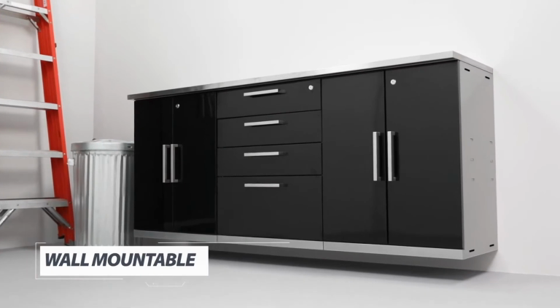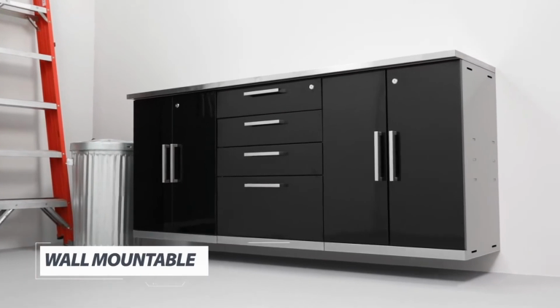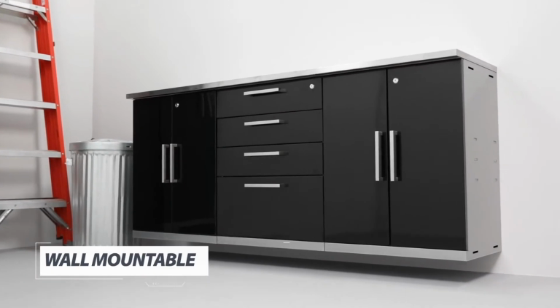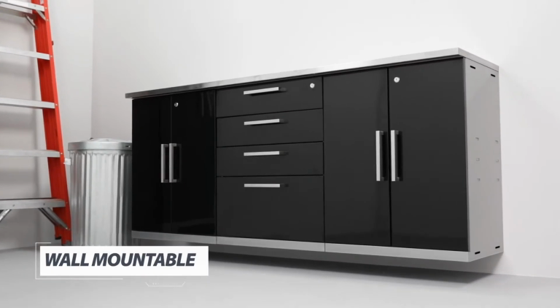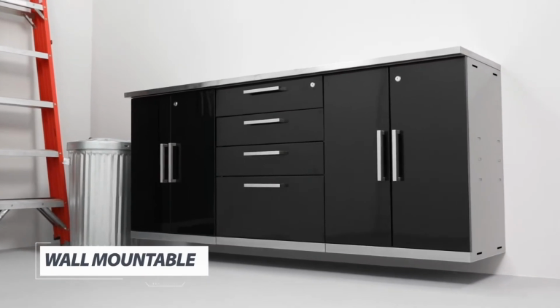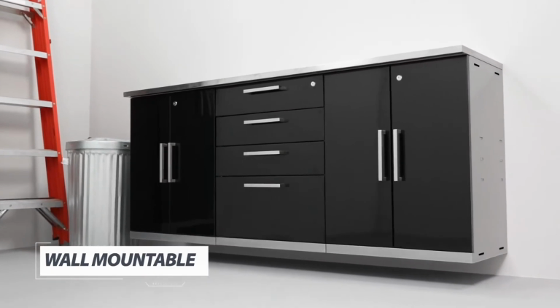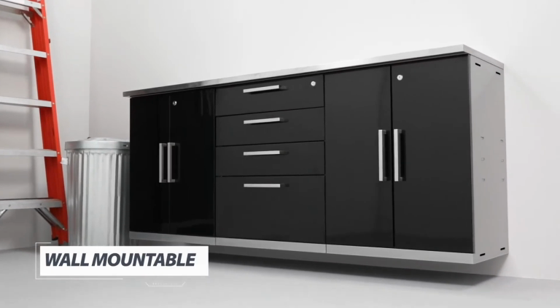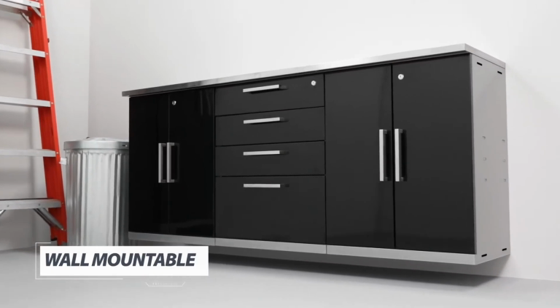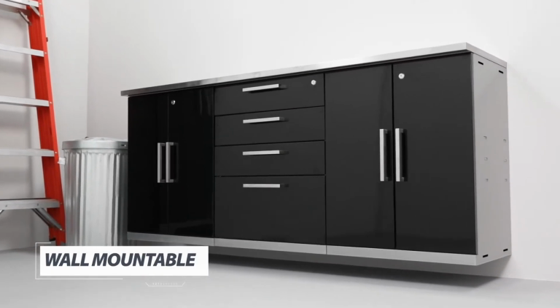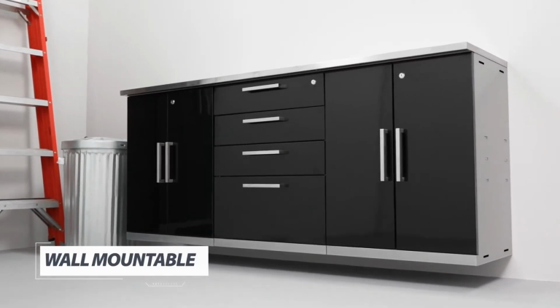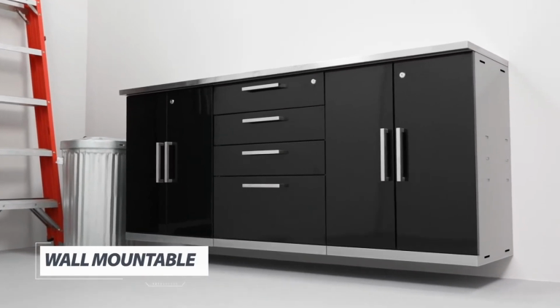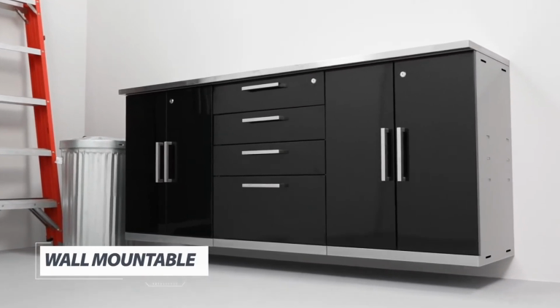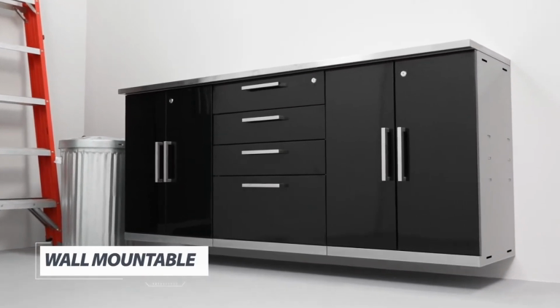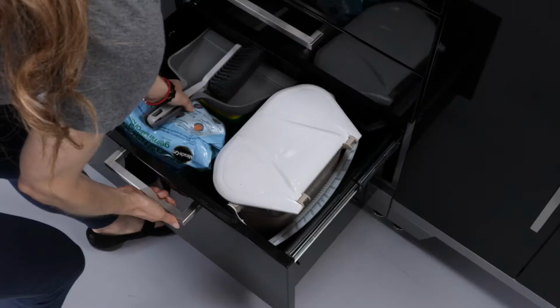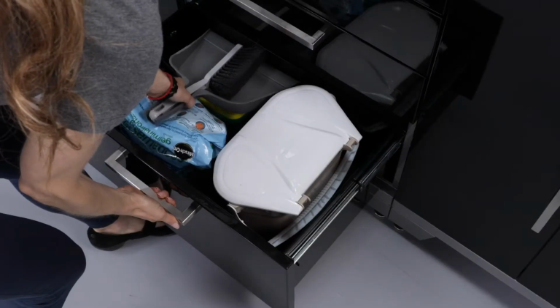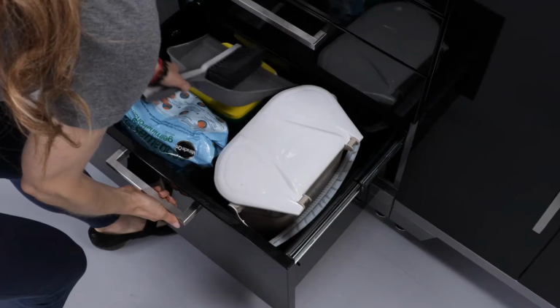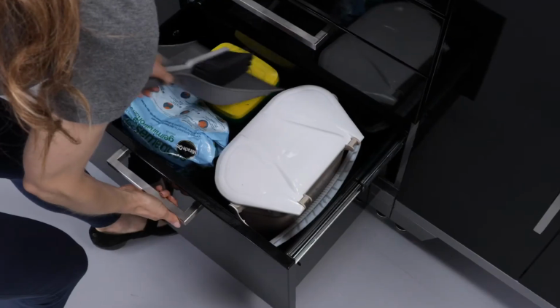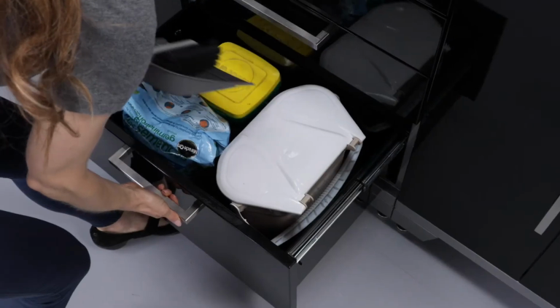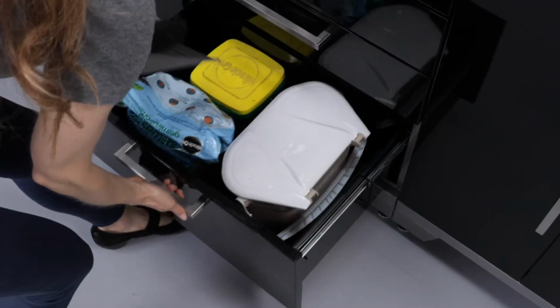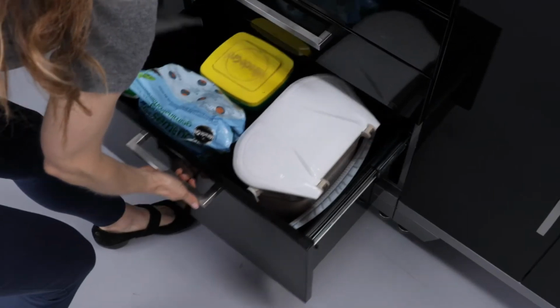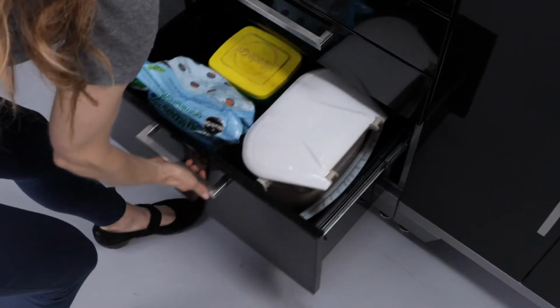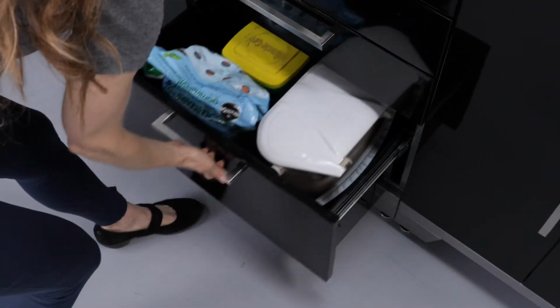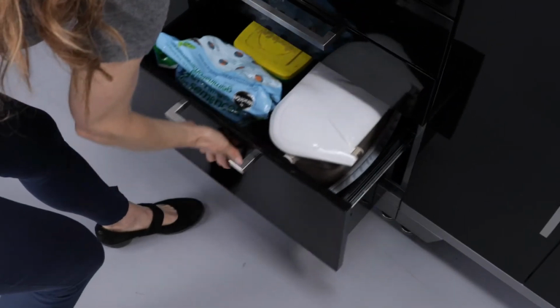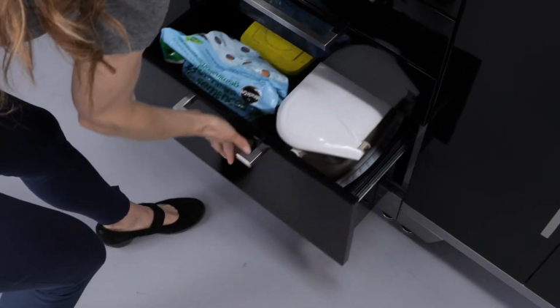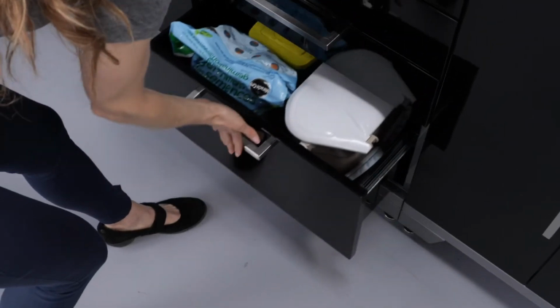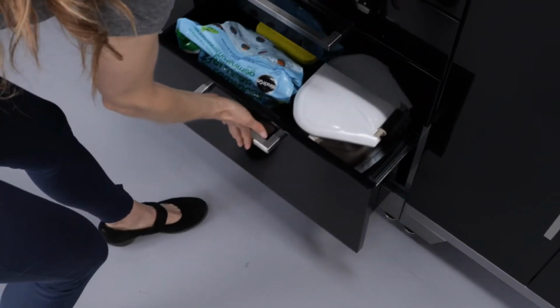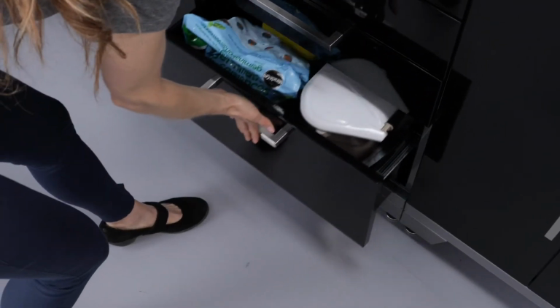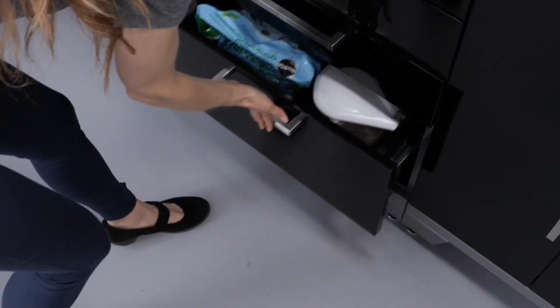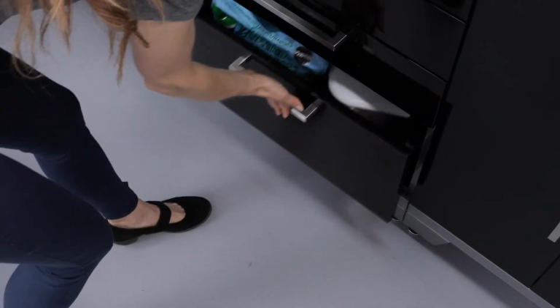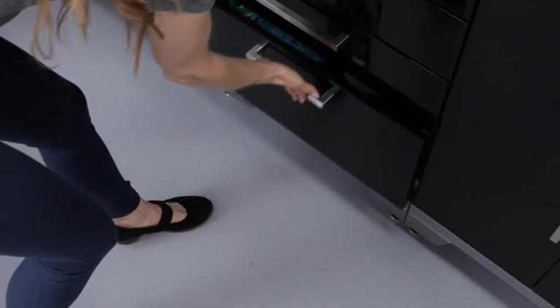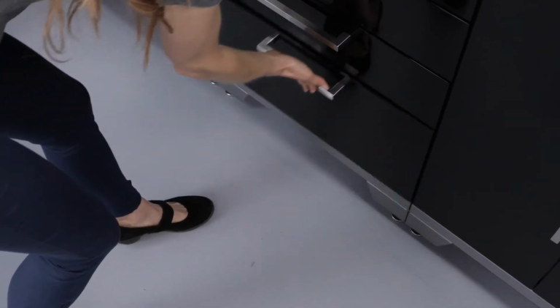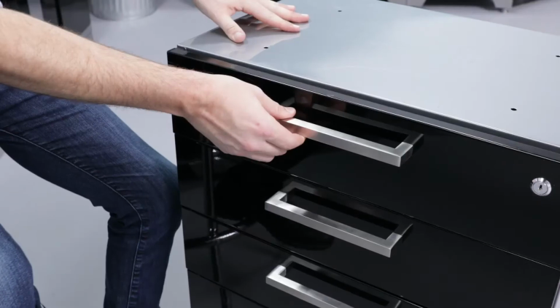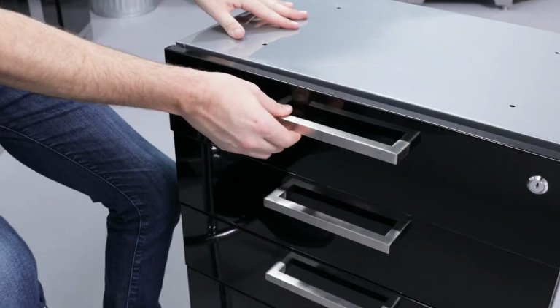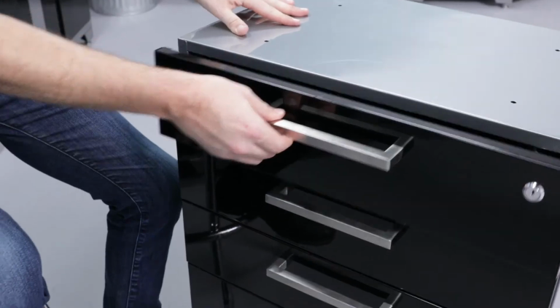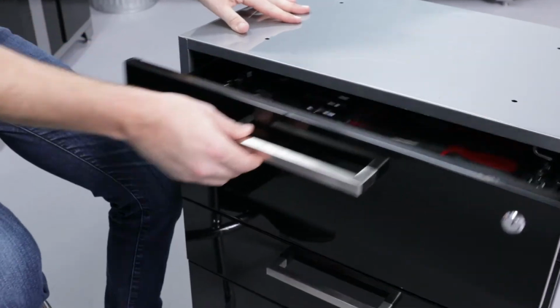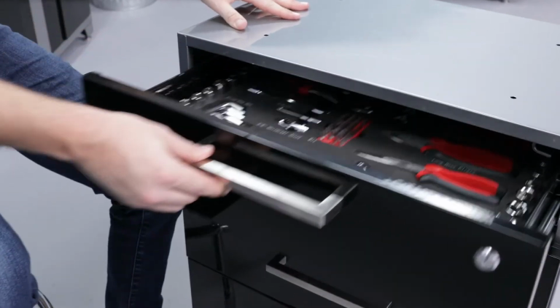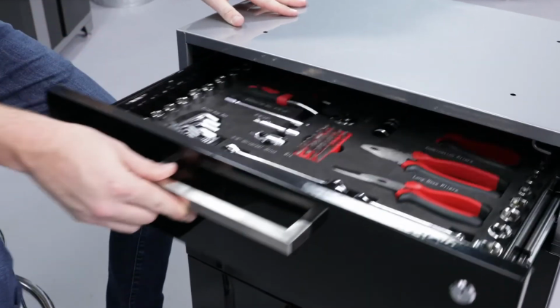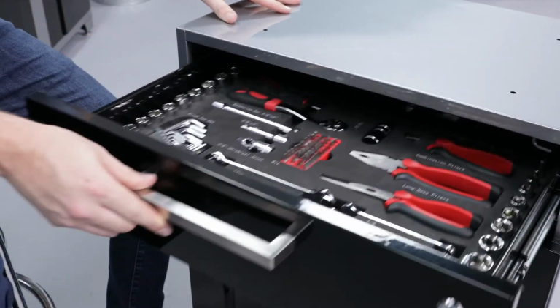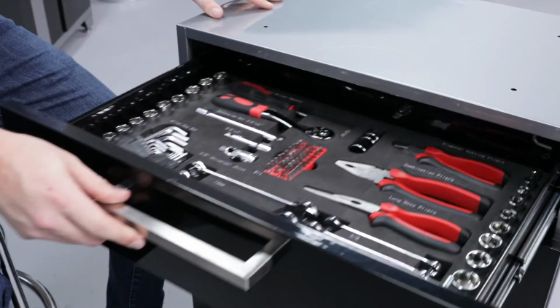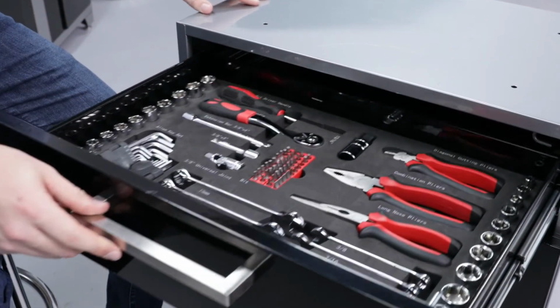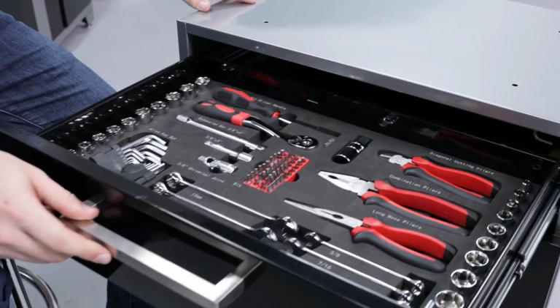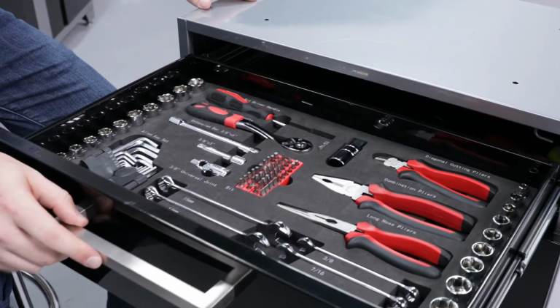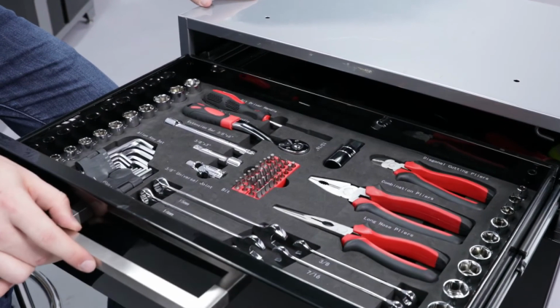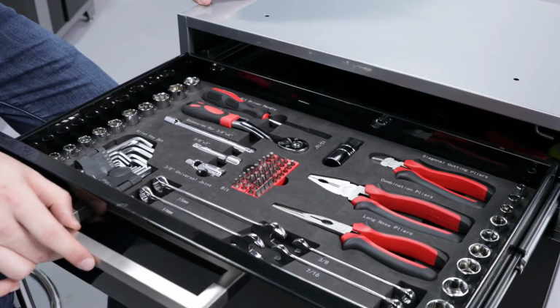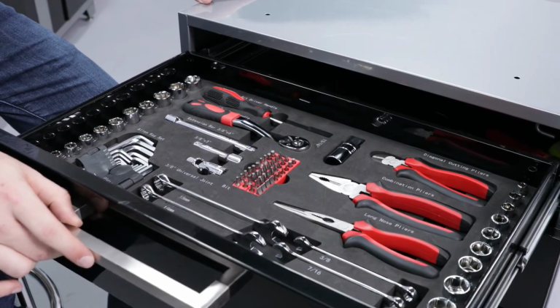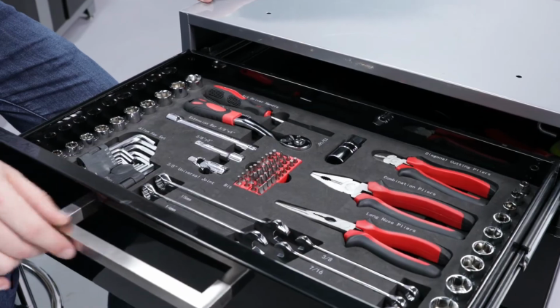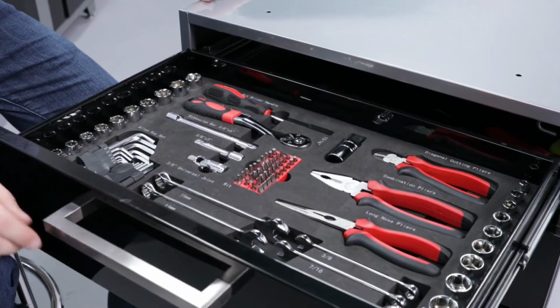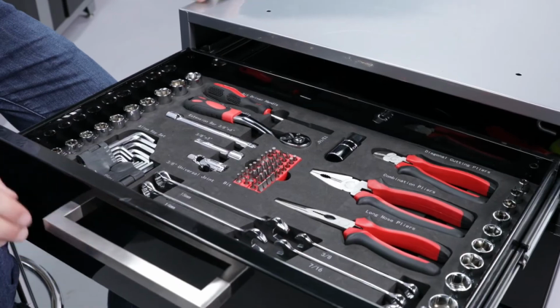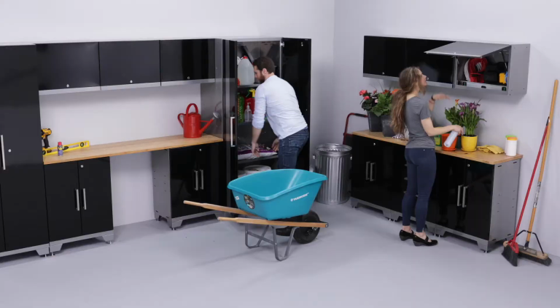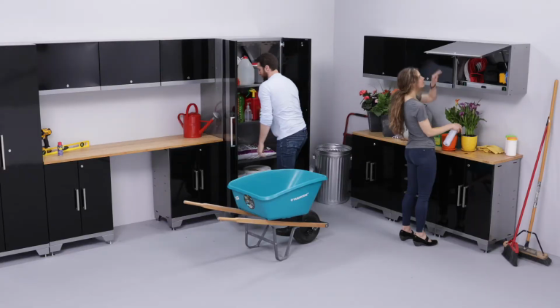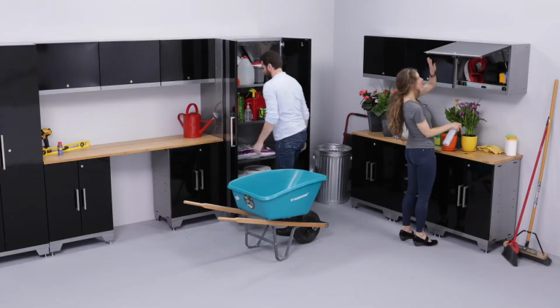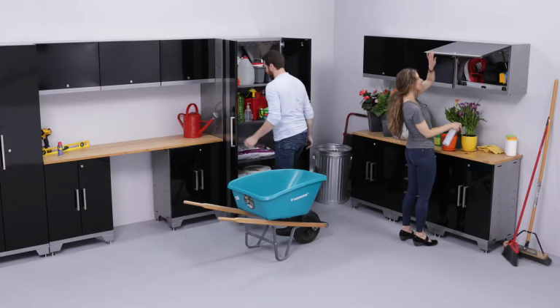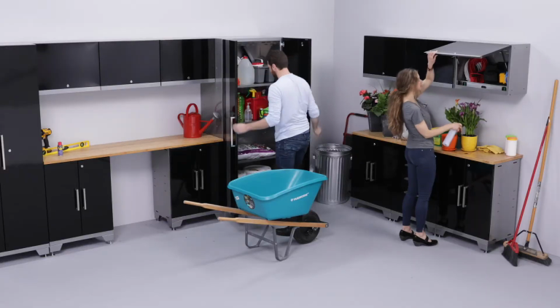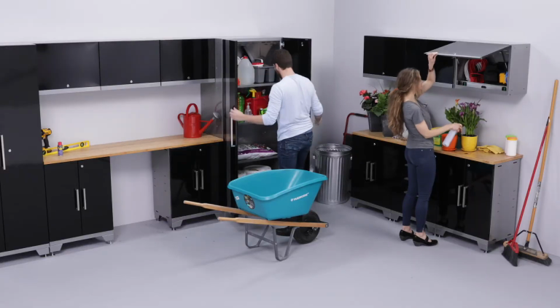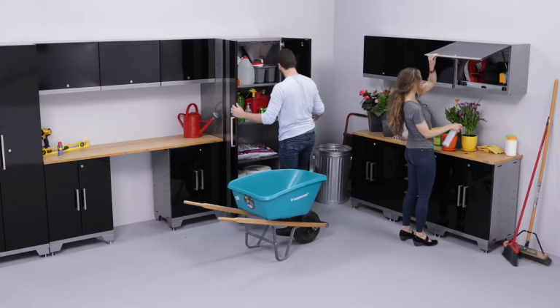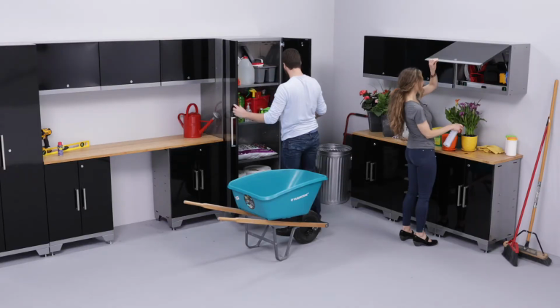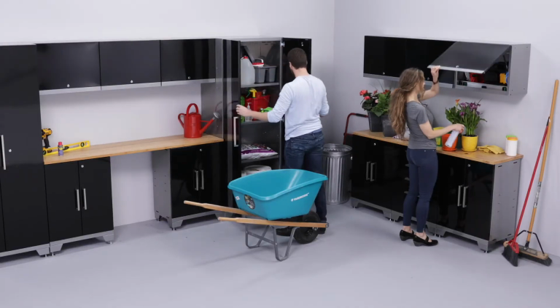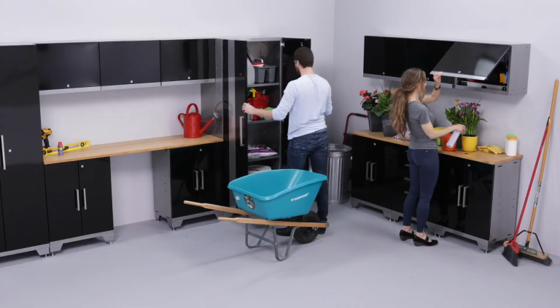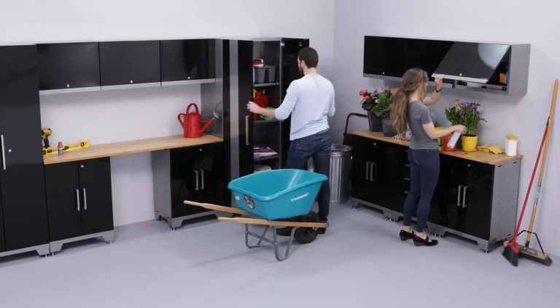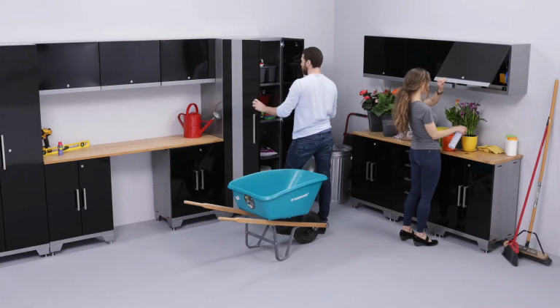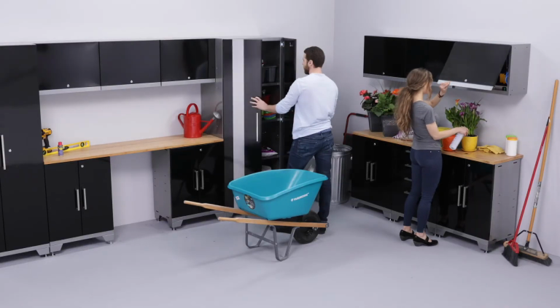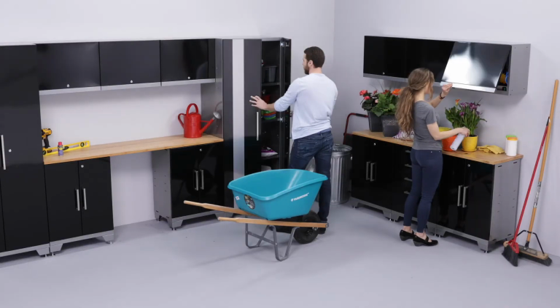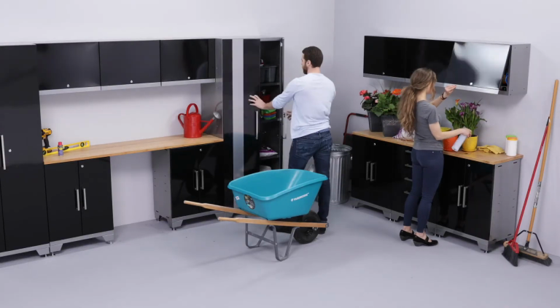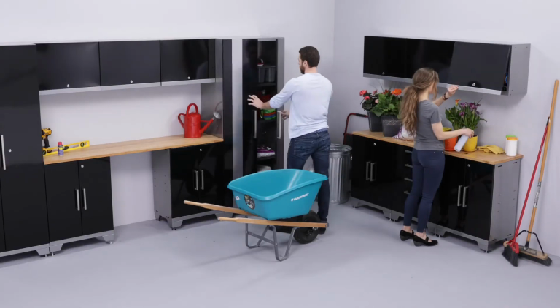Revel in the increased space of an organized garage, with help from the Performance 2.0 two-door base and four-drawer tool cabinets.